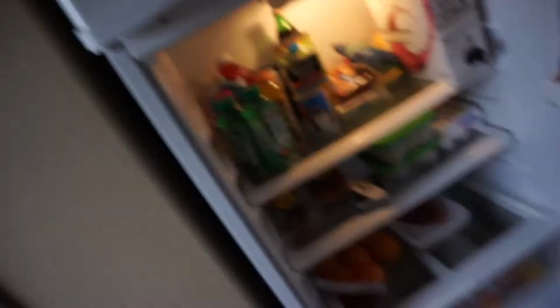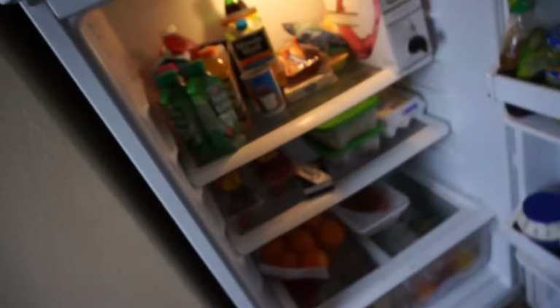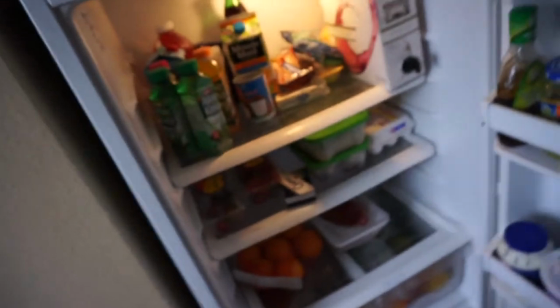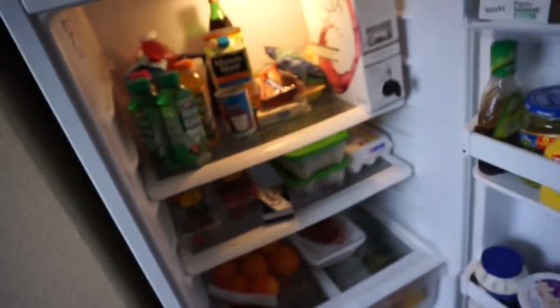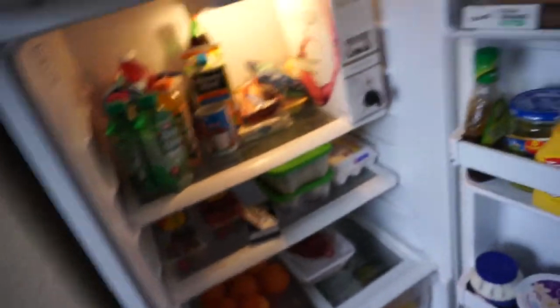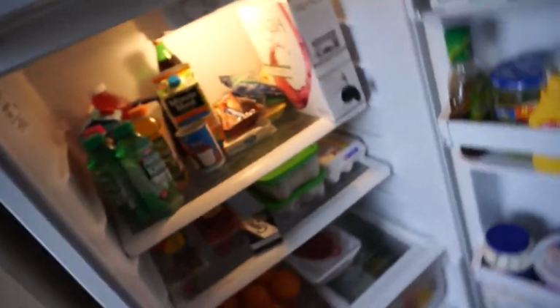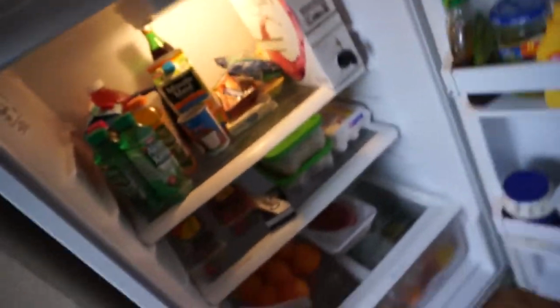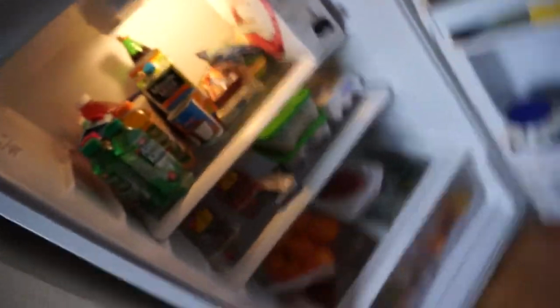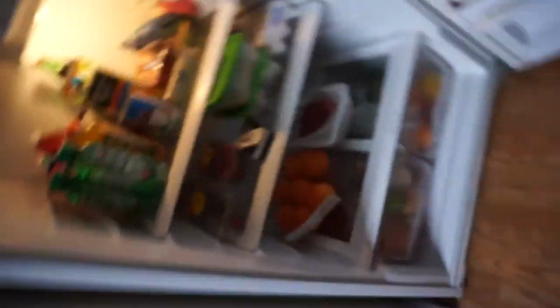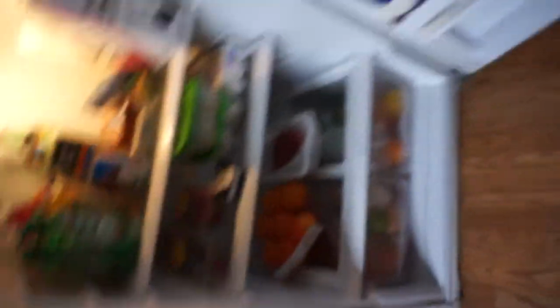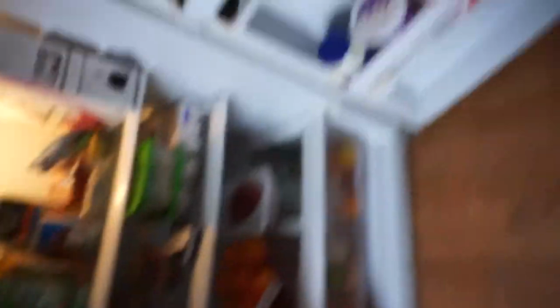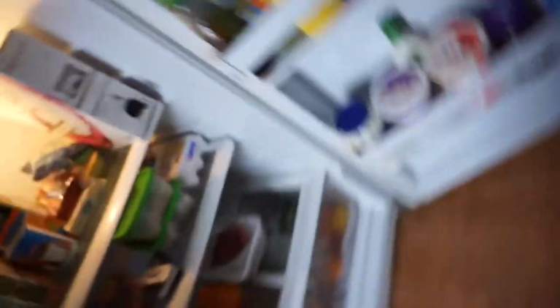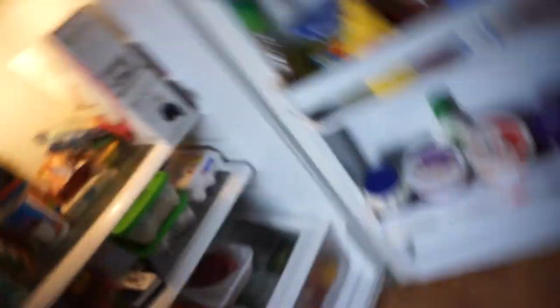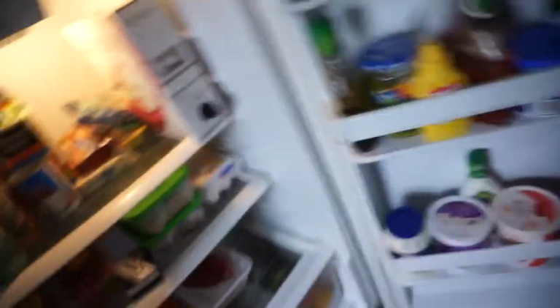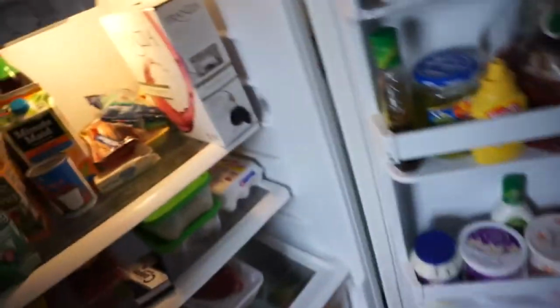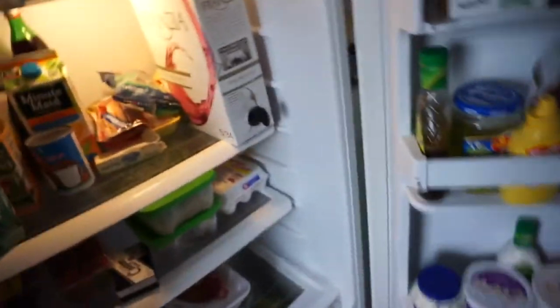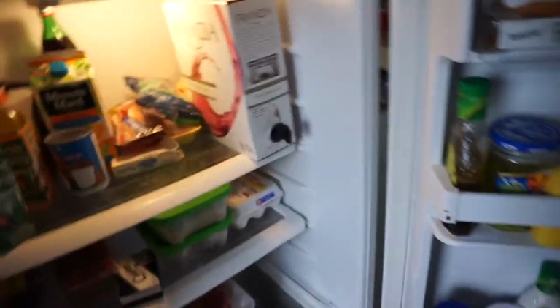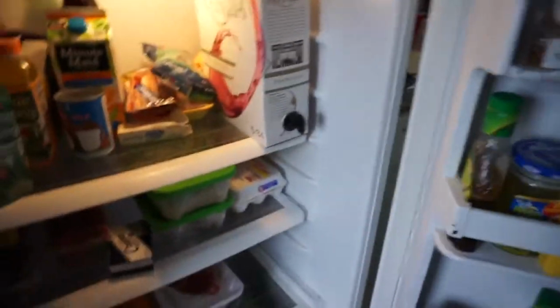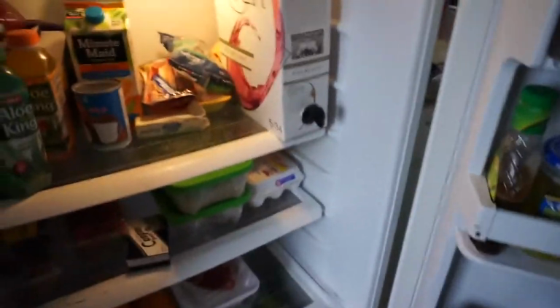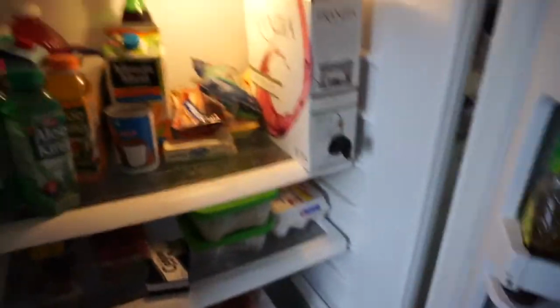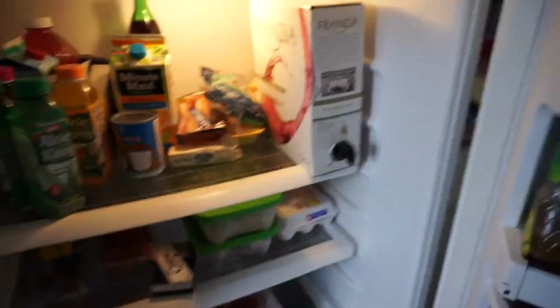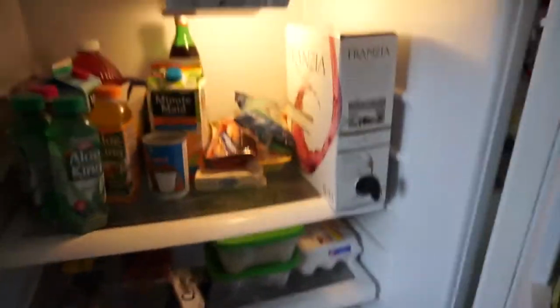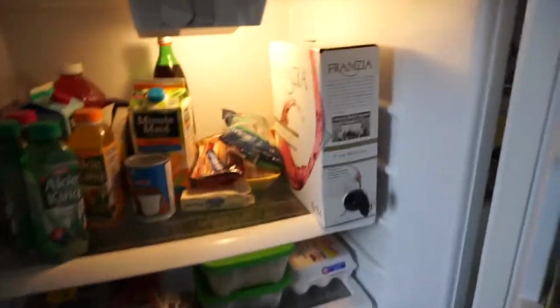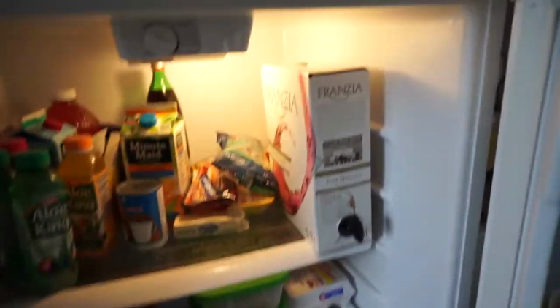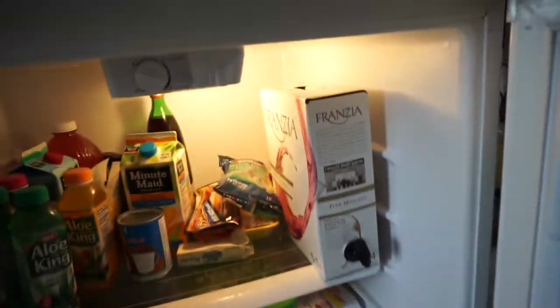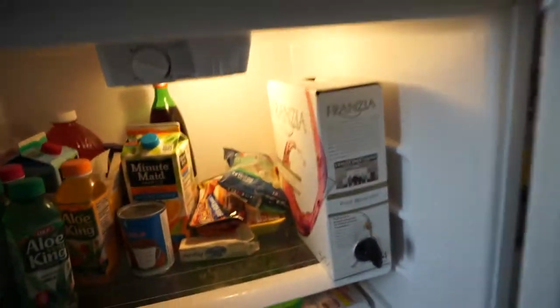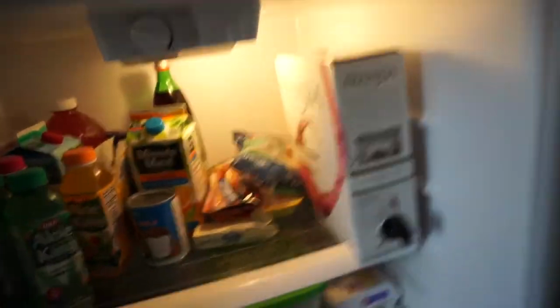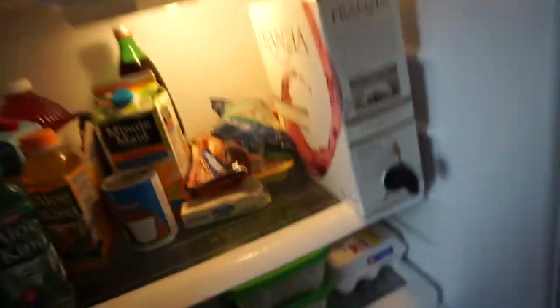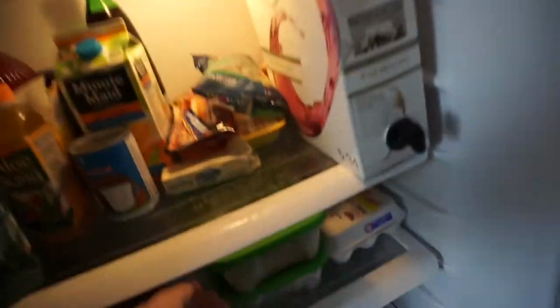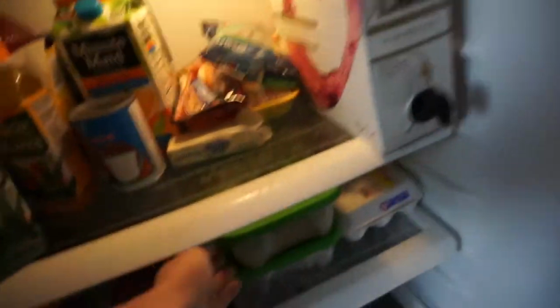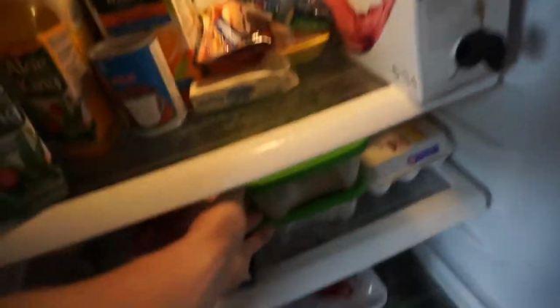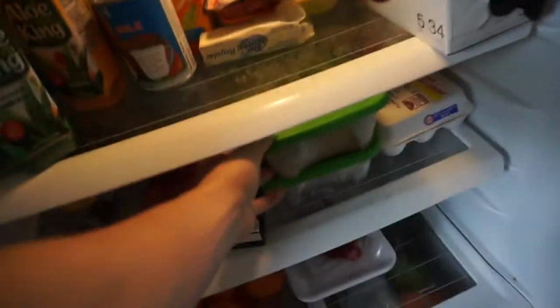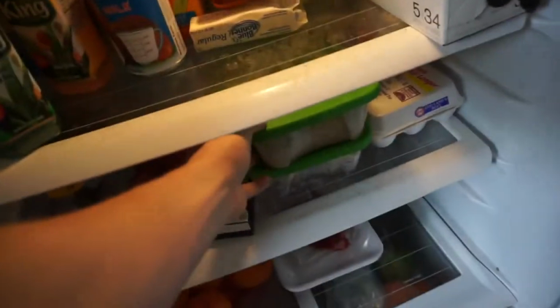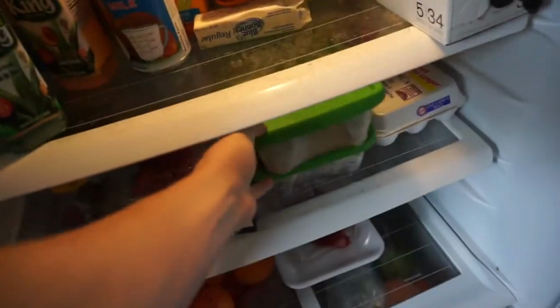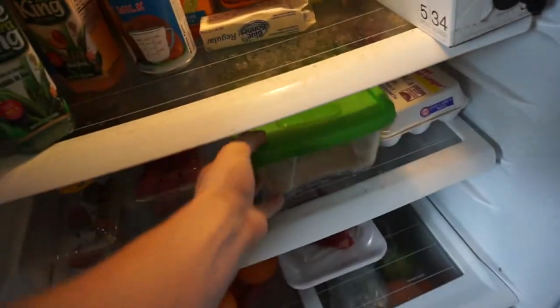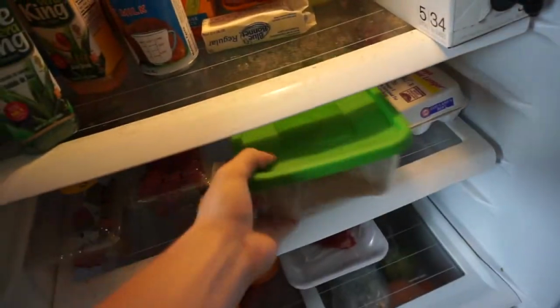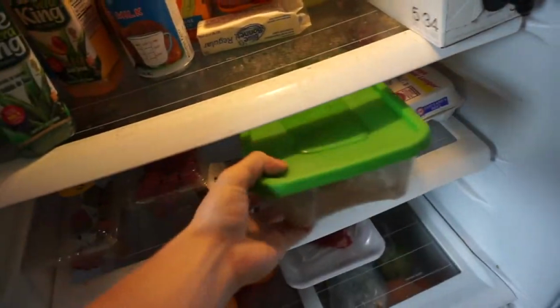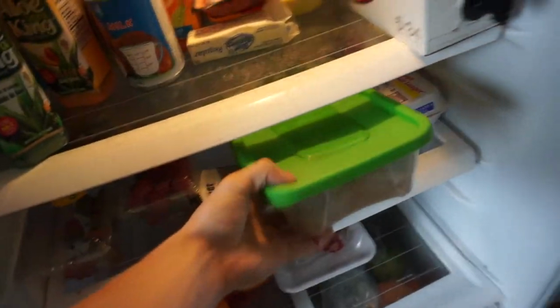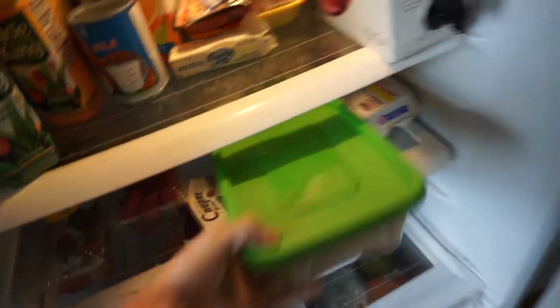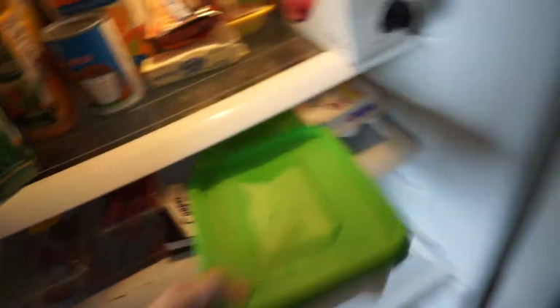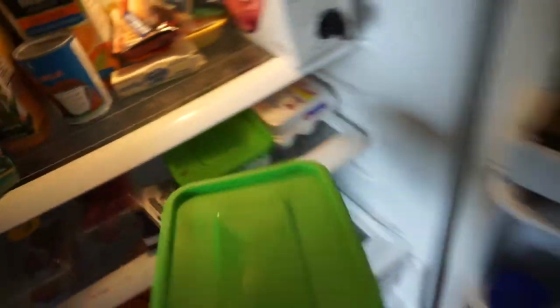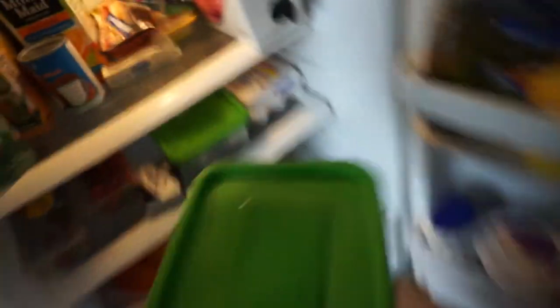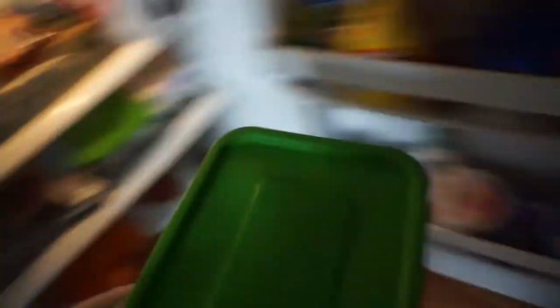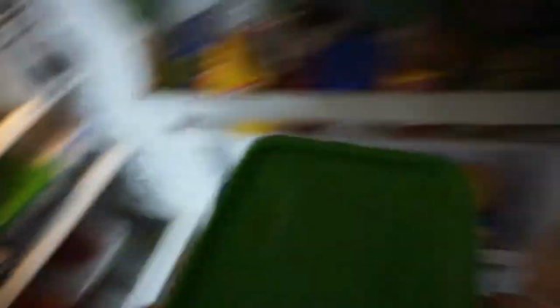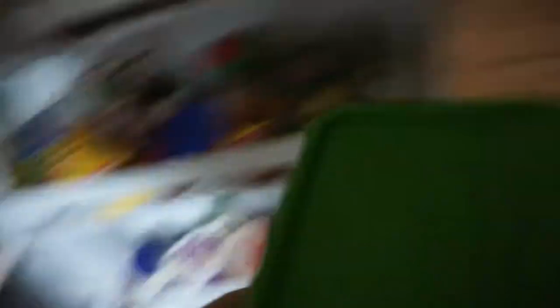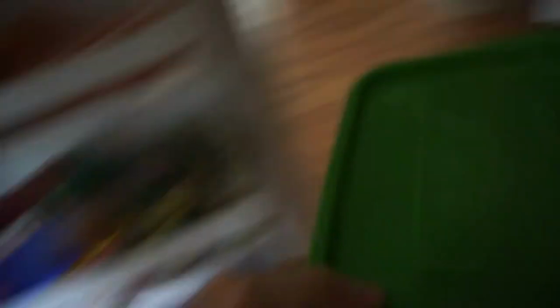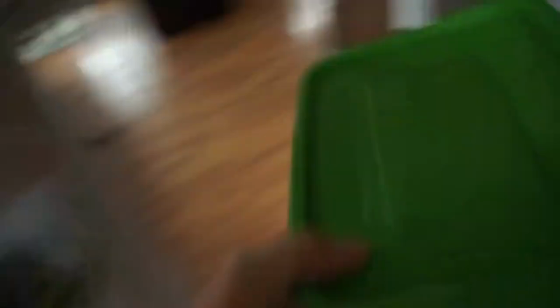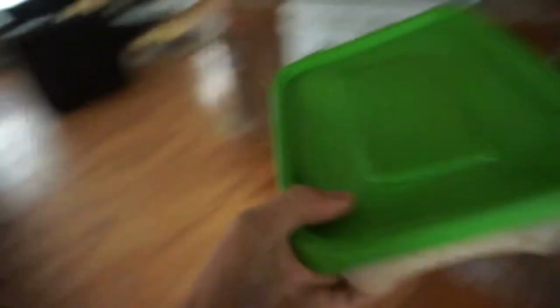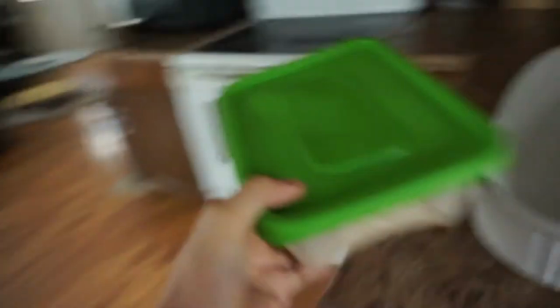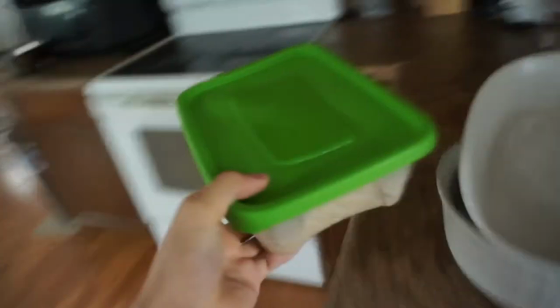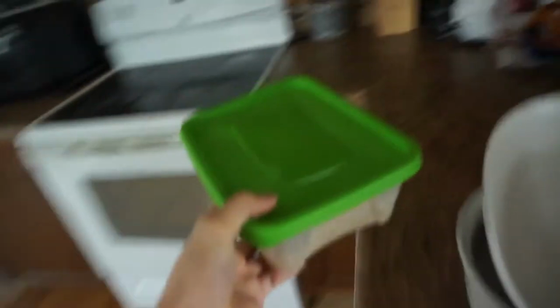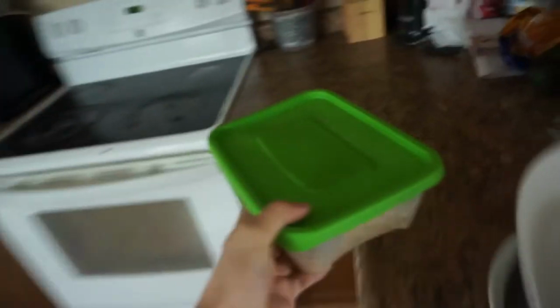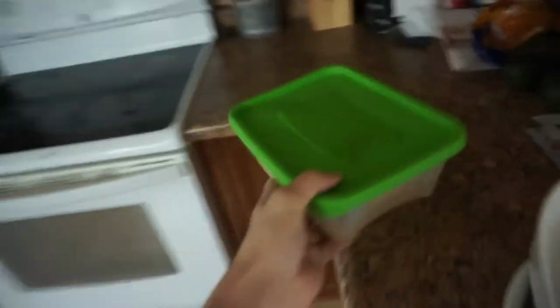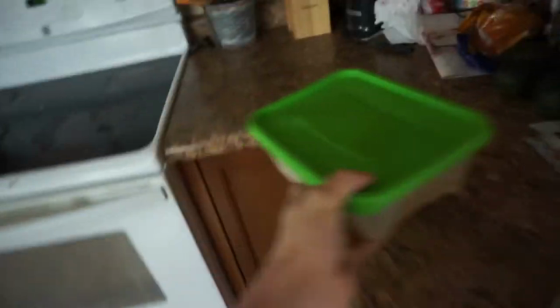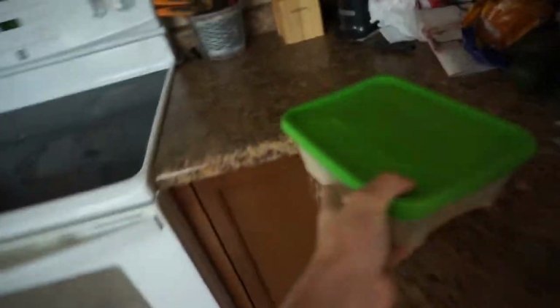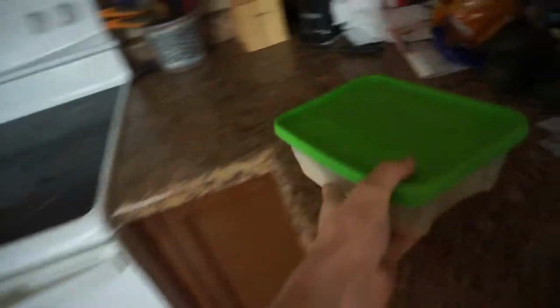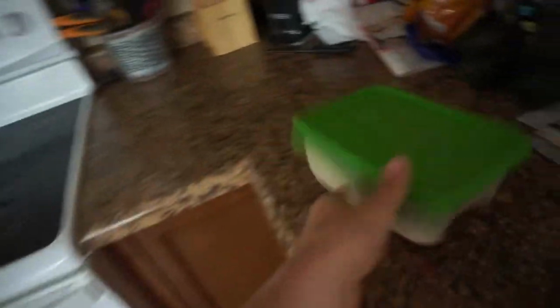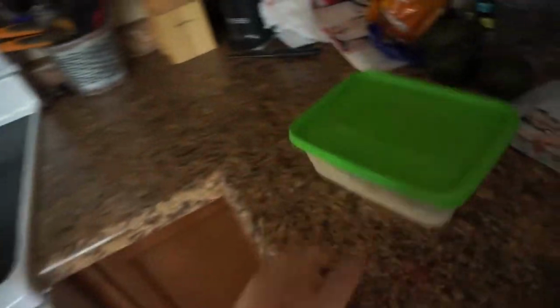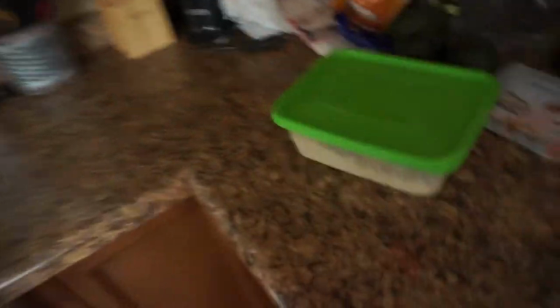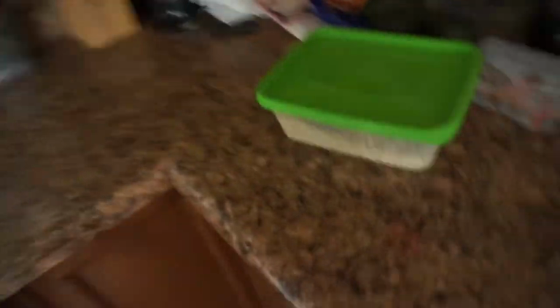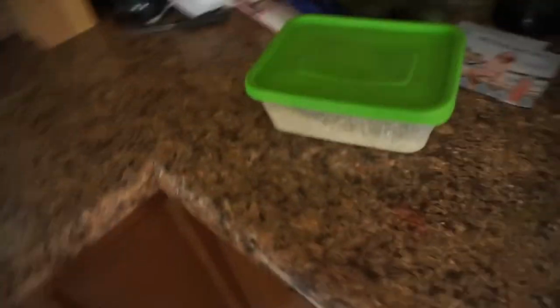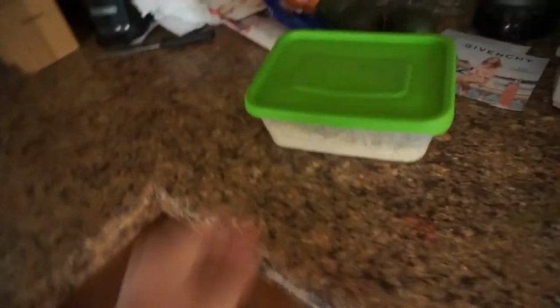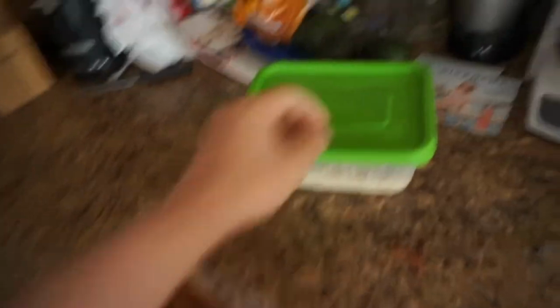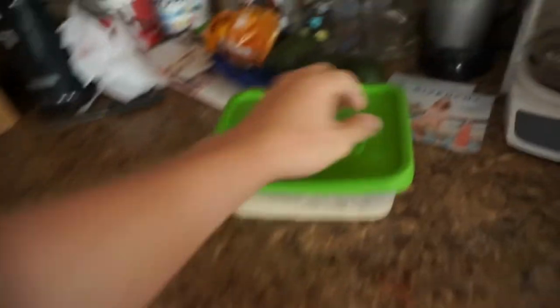Meal prepping is — you cook it all, and then you stack it away in your Tupperware, and then boom, let's go, let's eat, baby. It's already prepped.